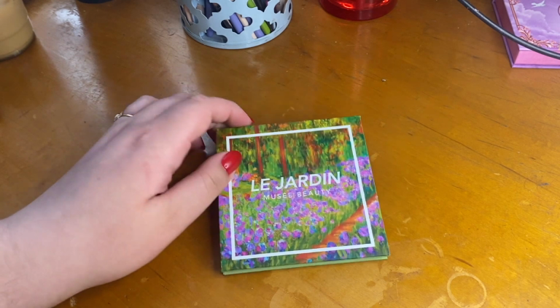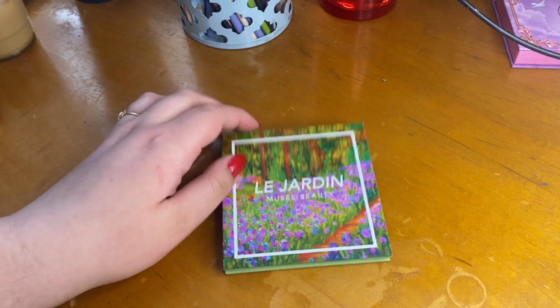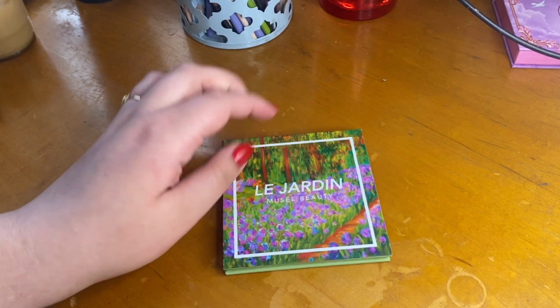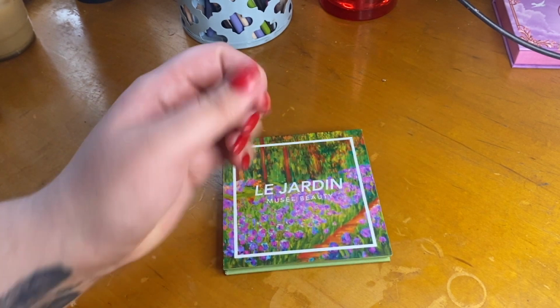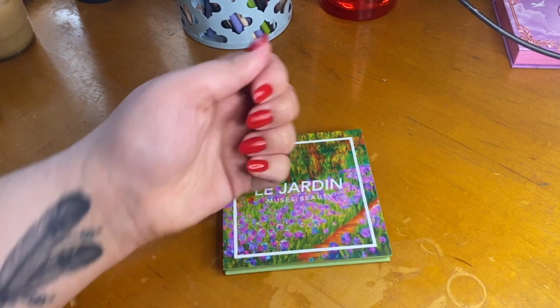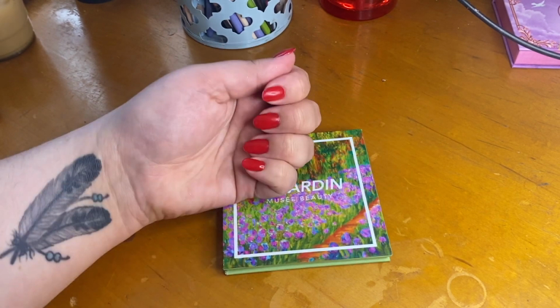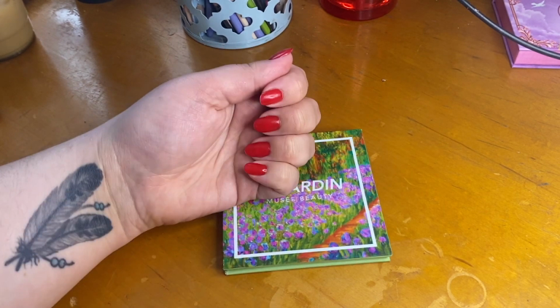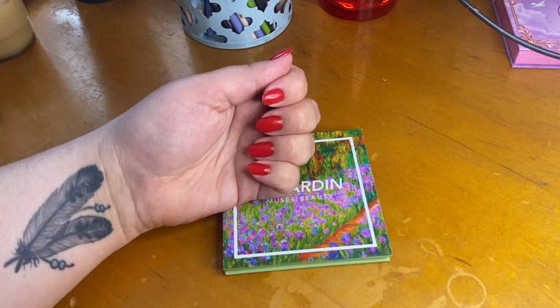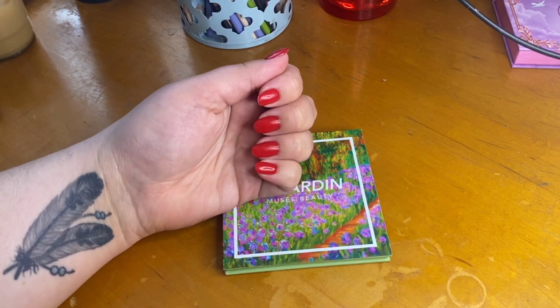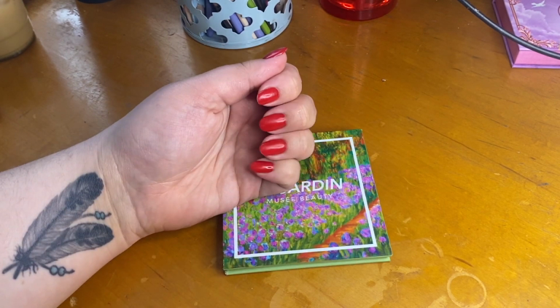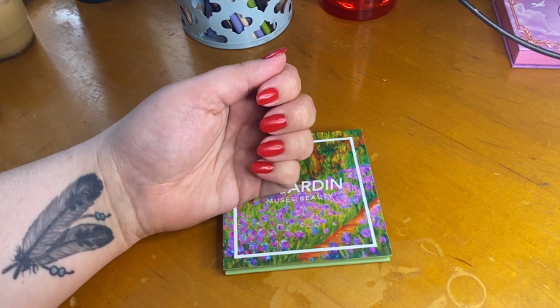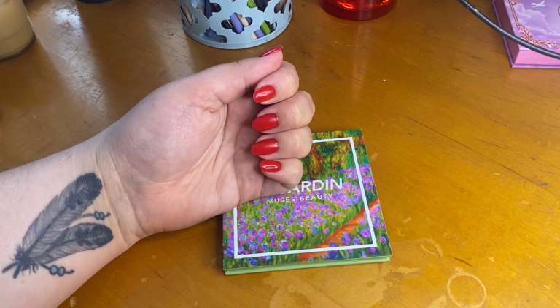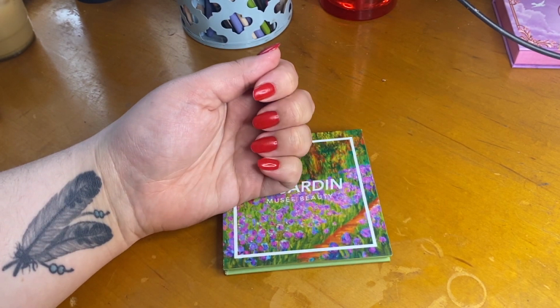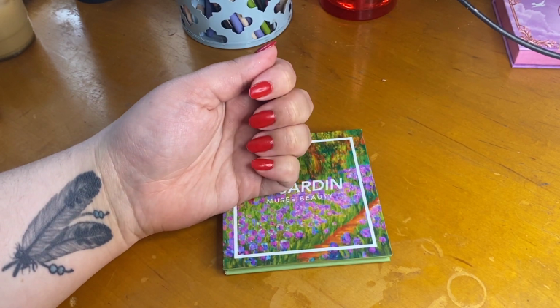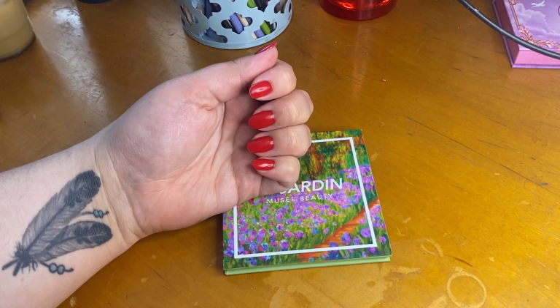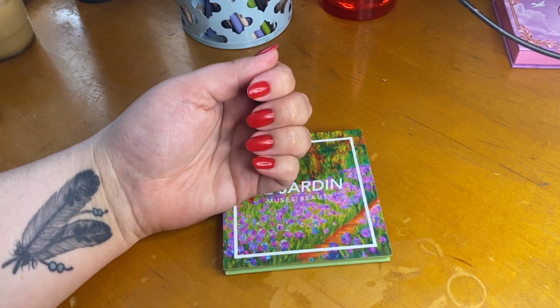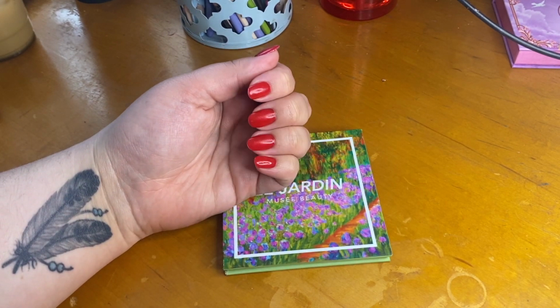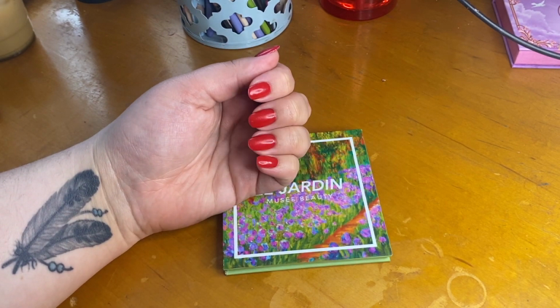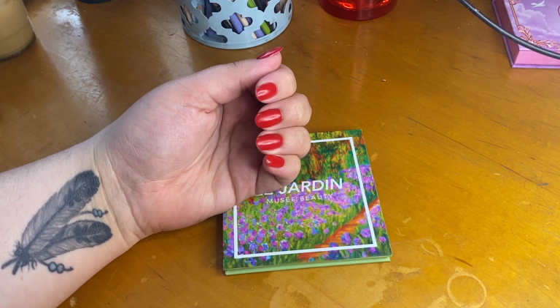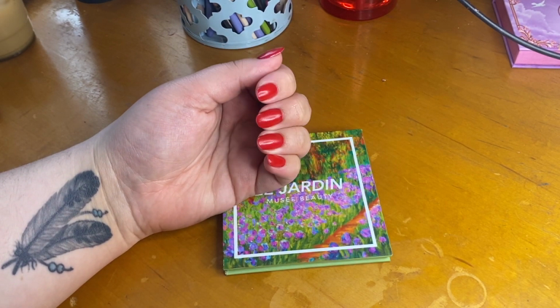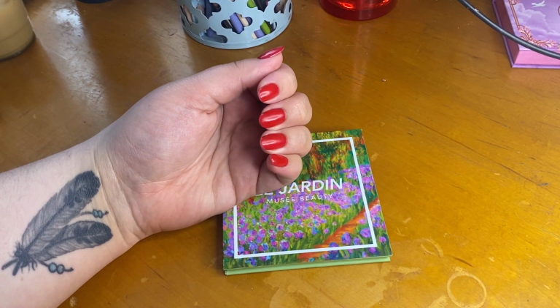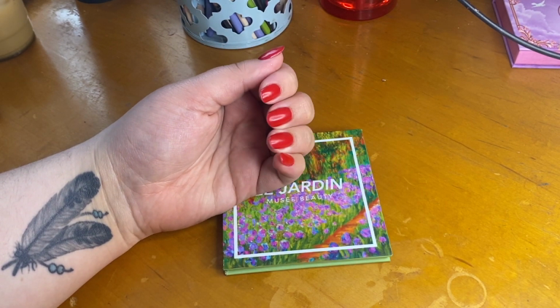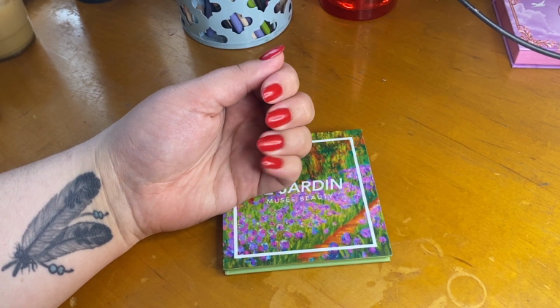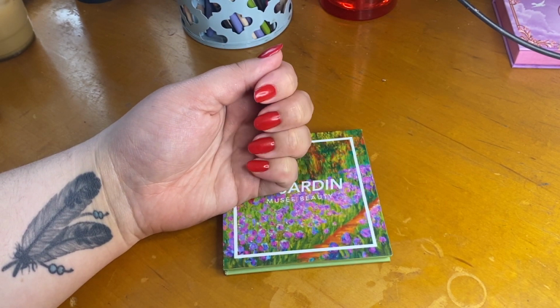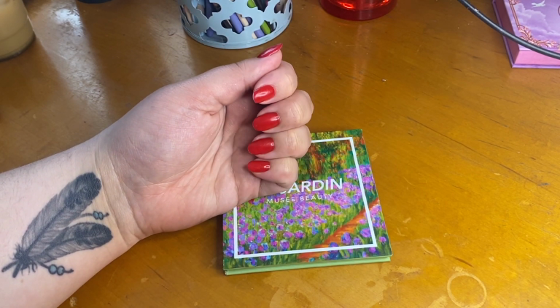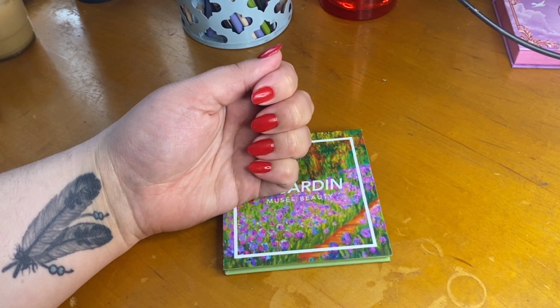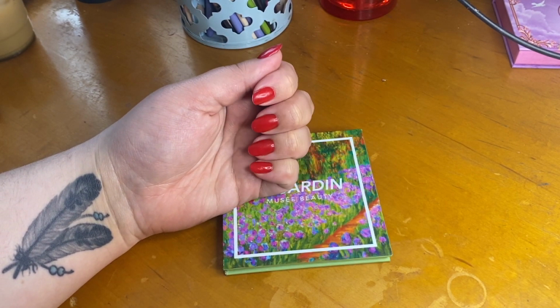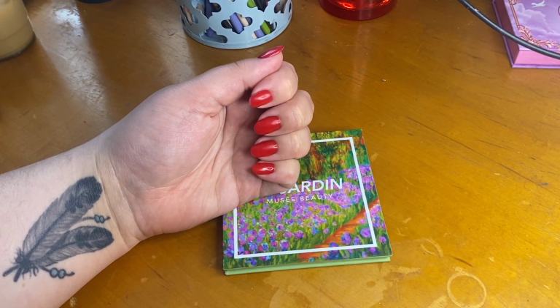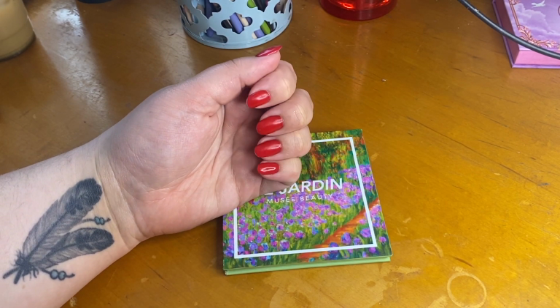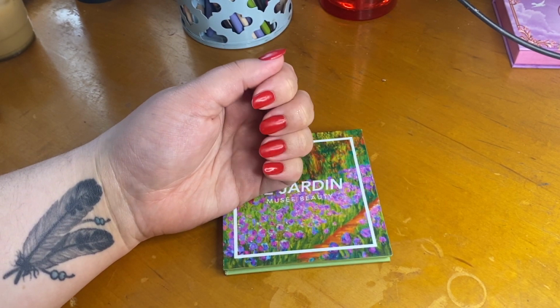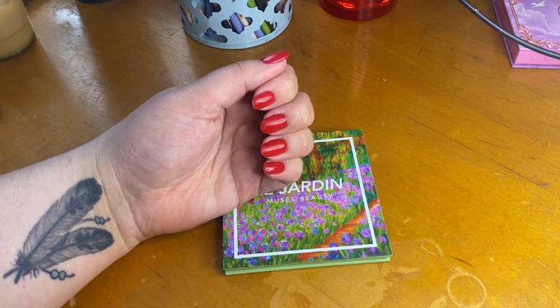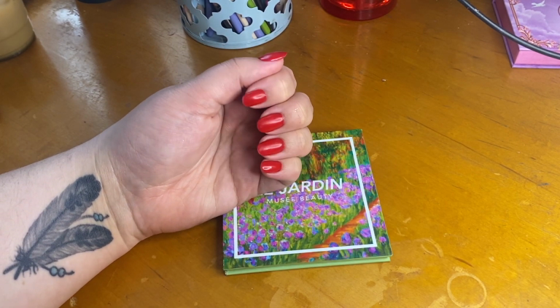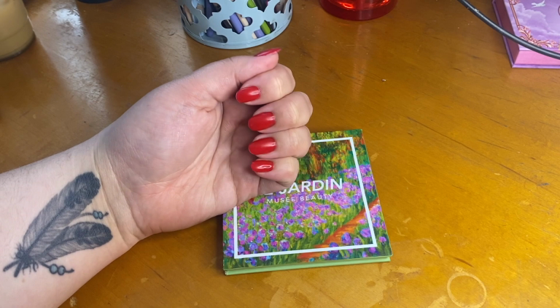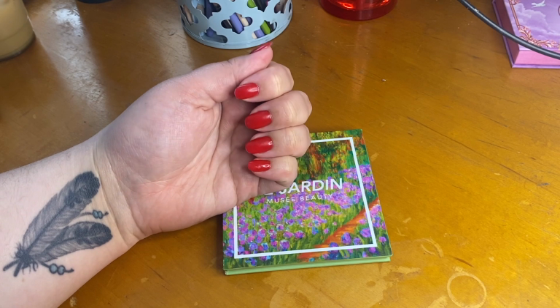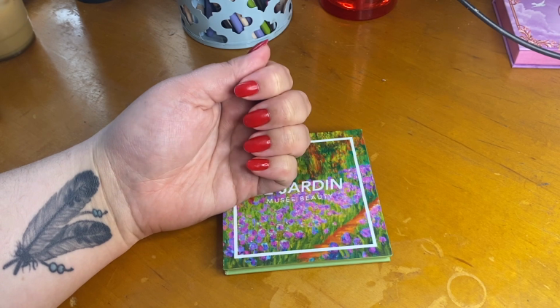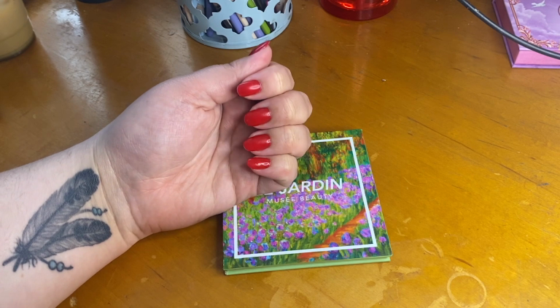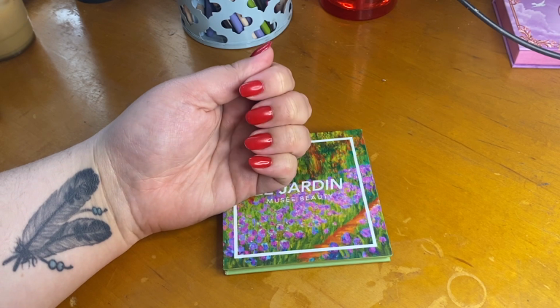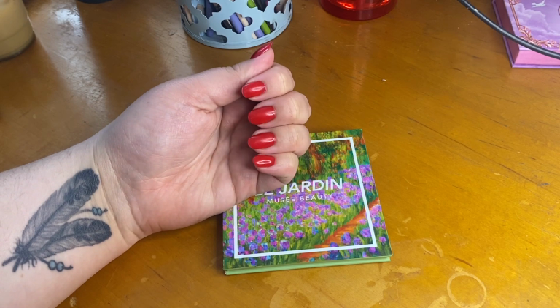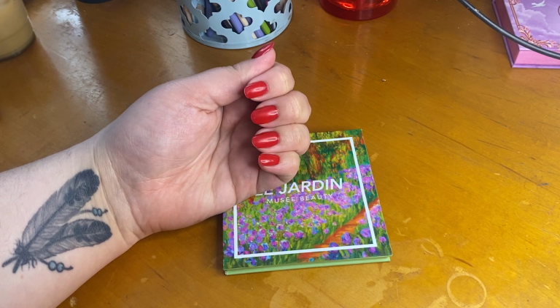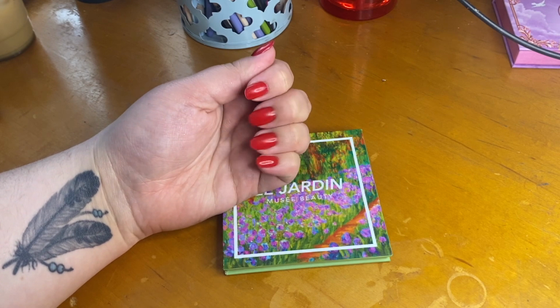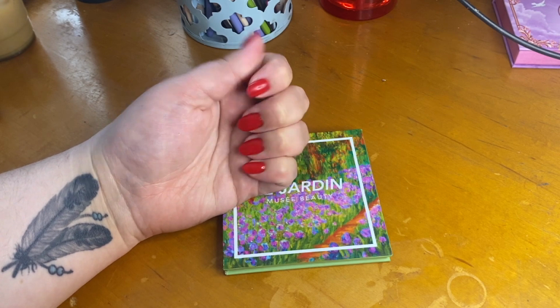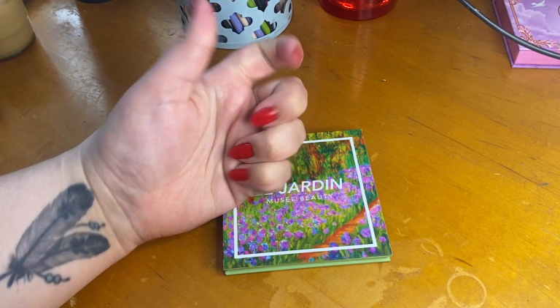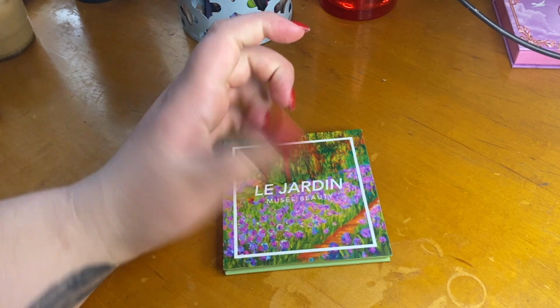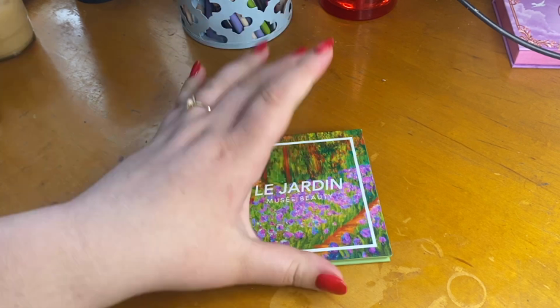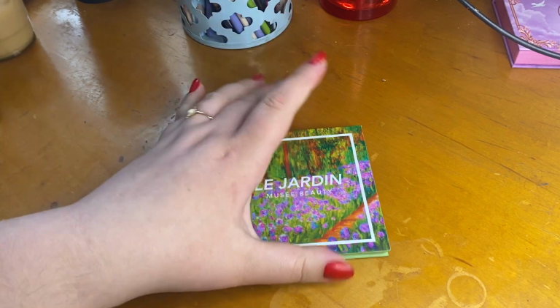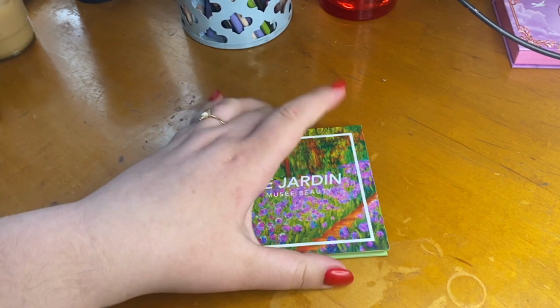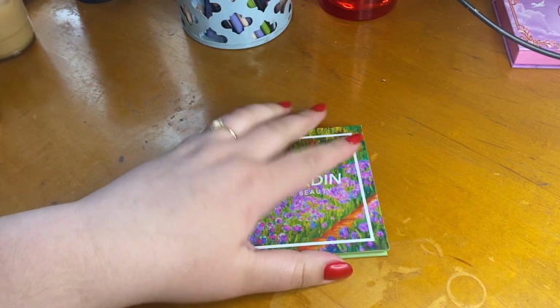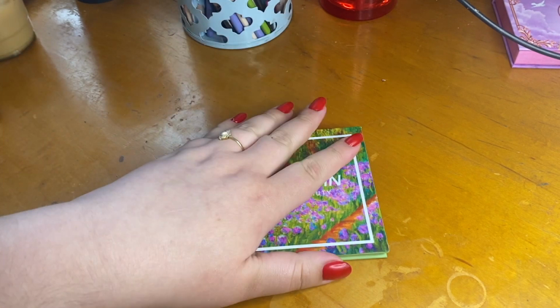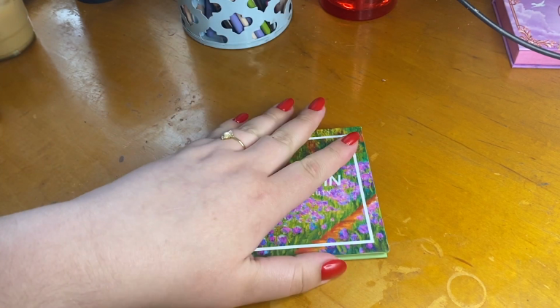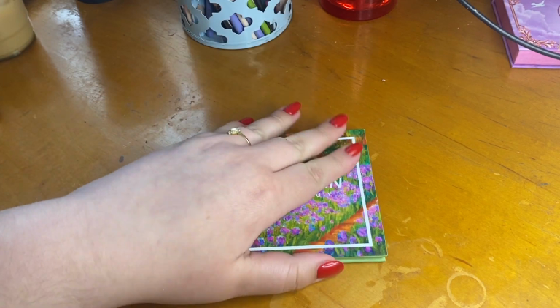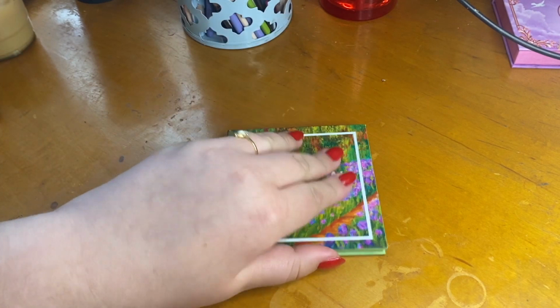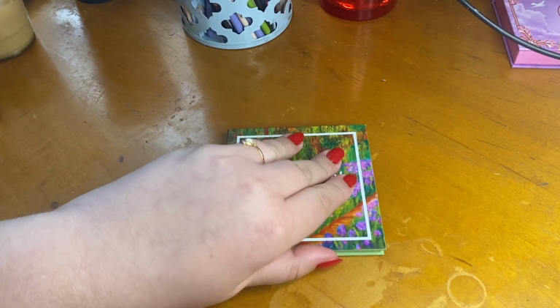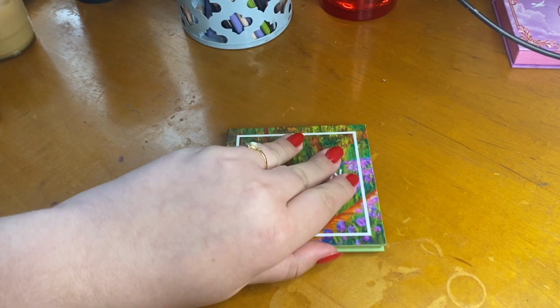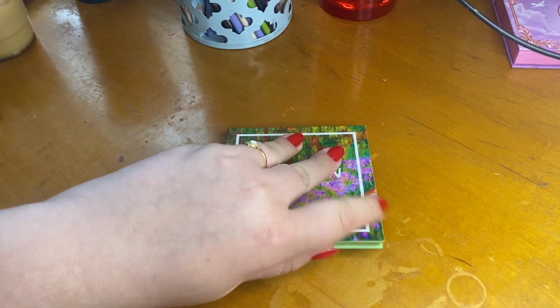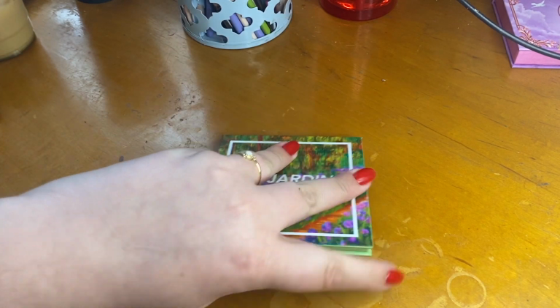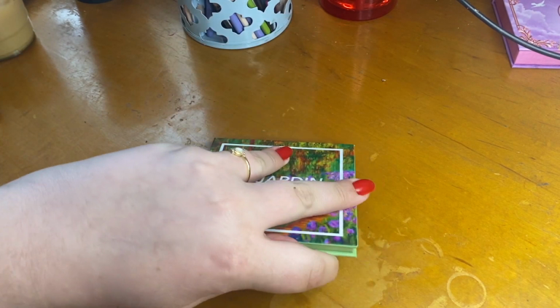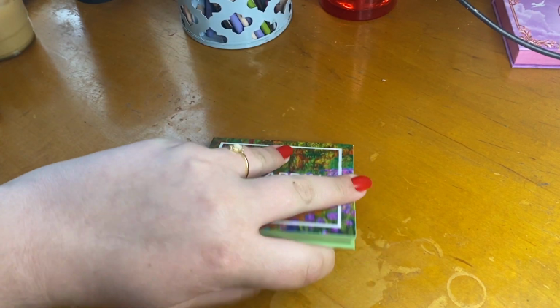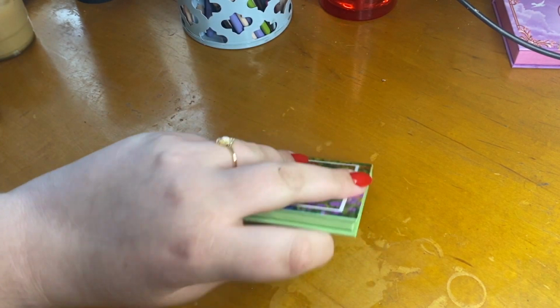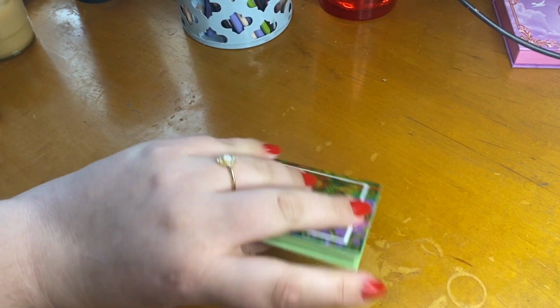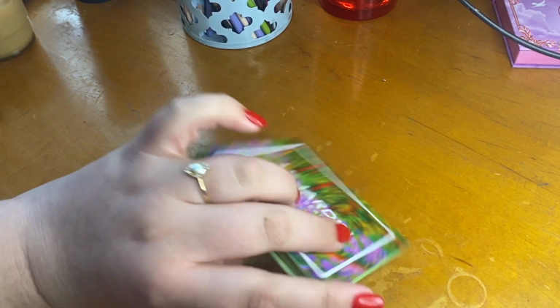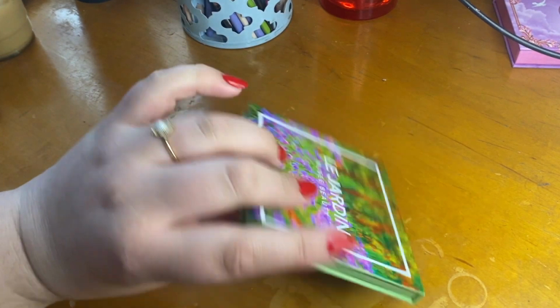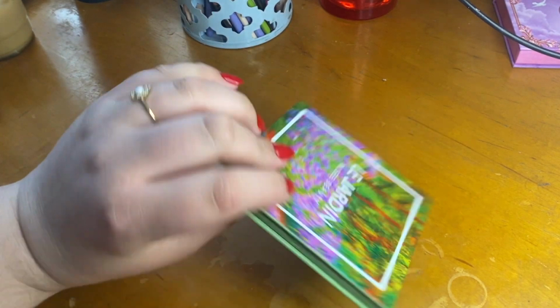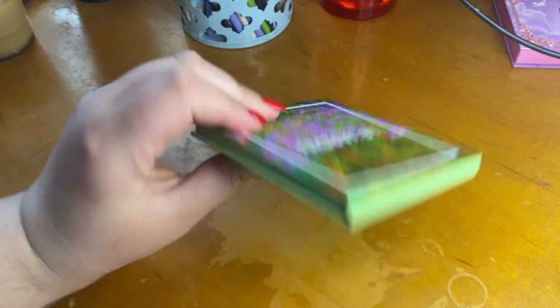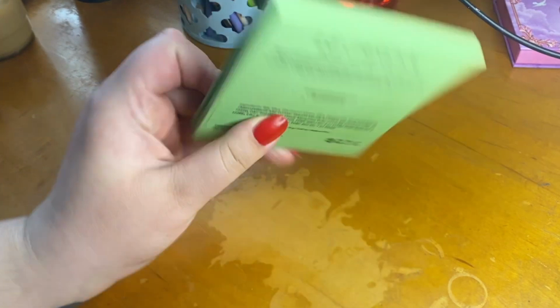On my nails today we have Light Slacker Cherry Jelly Nail Polish, one of my favorite red polishes of all time, but that is not the point of this video.